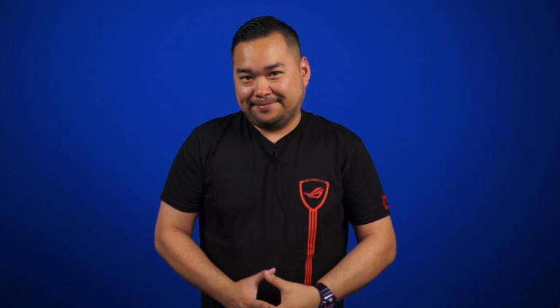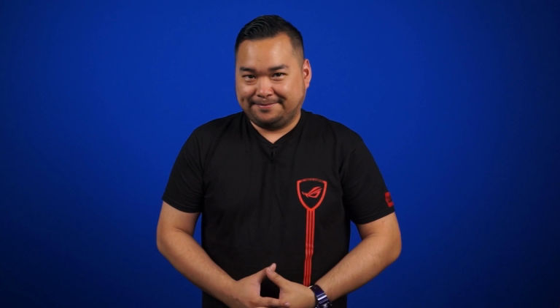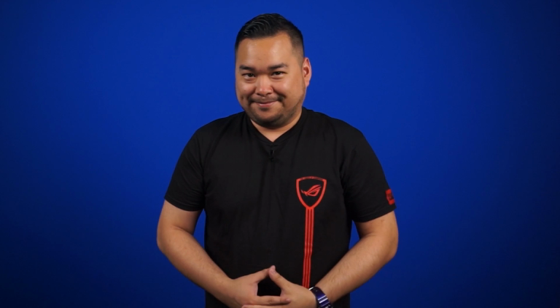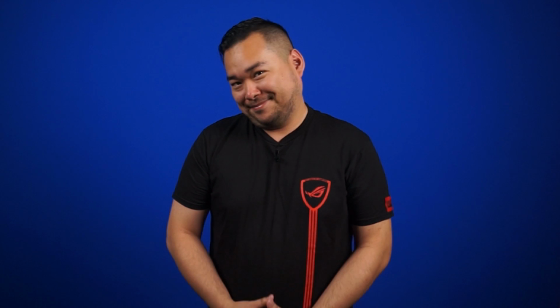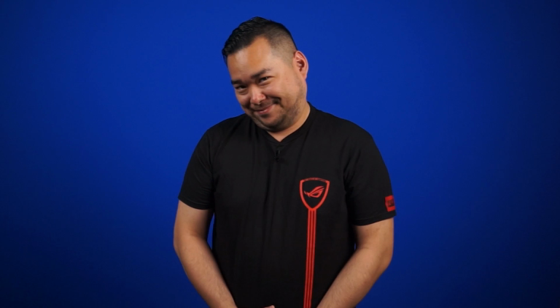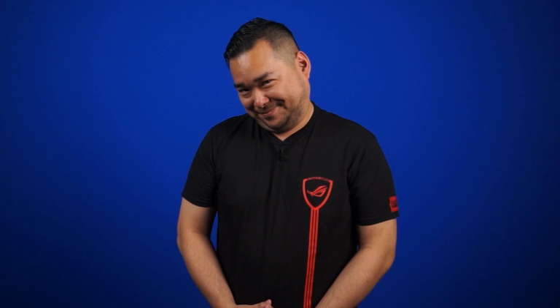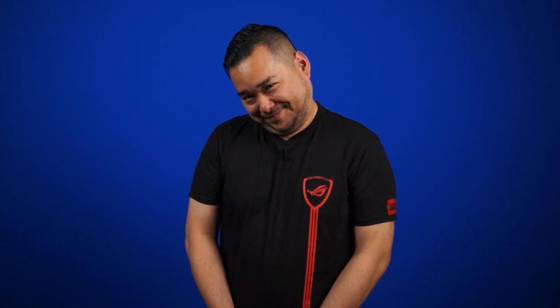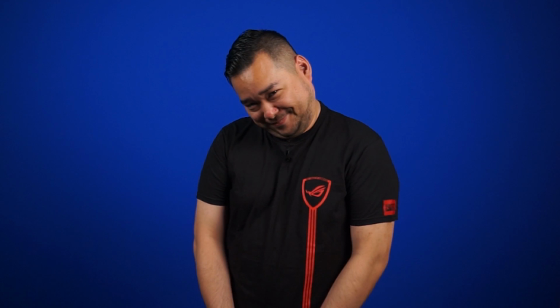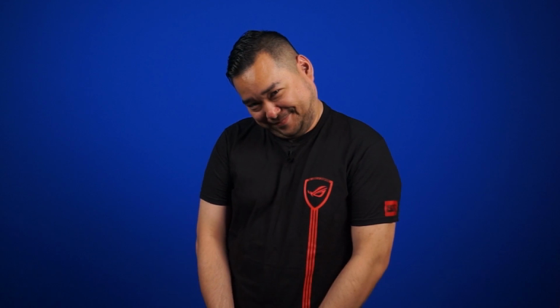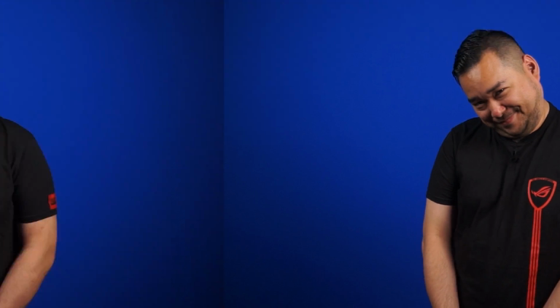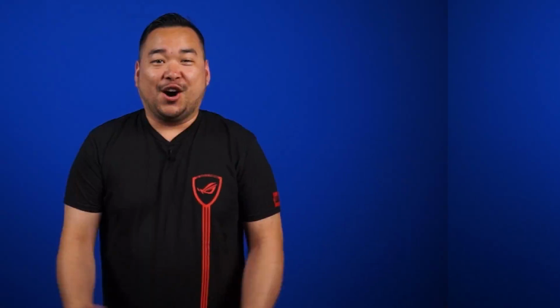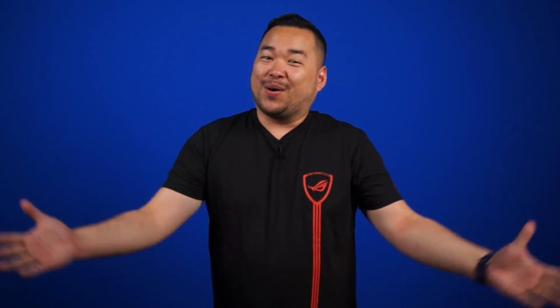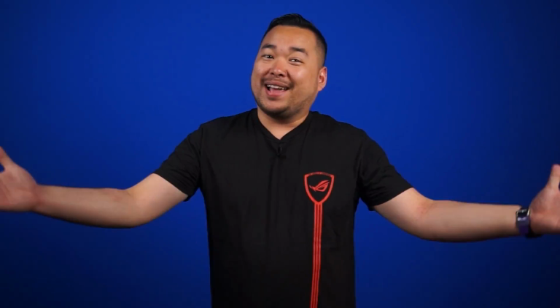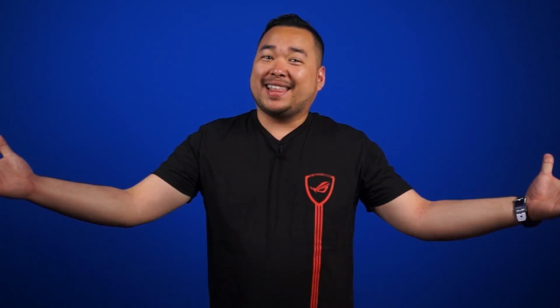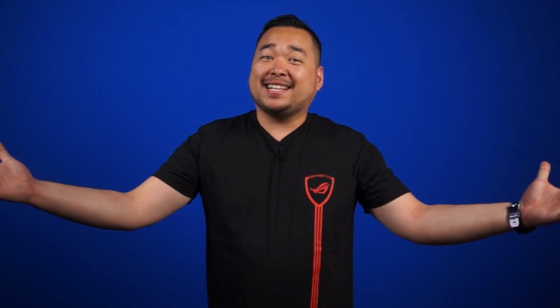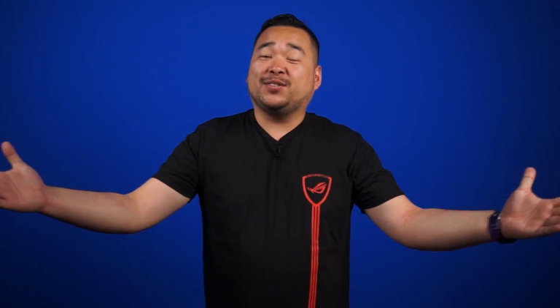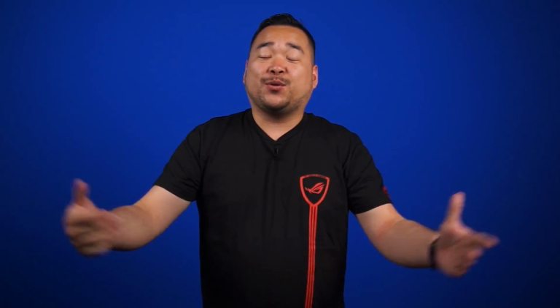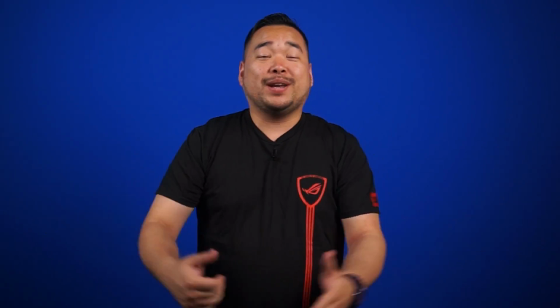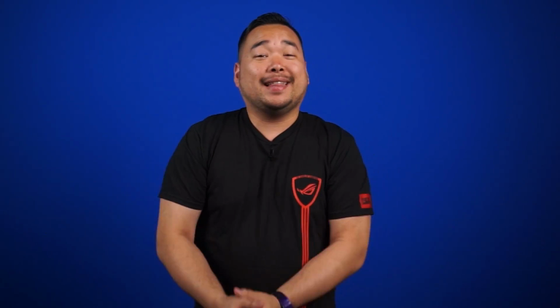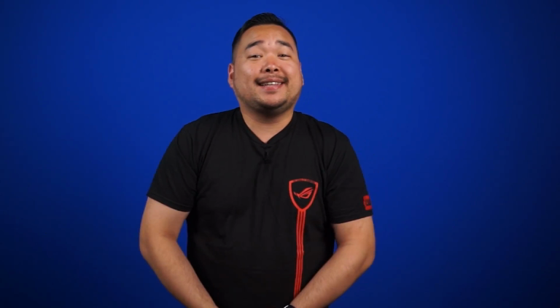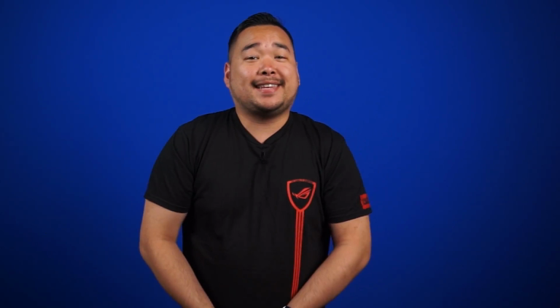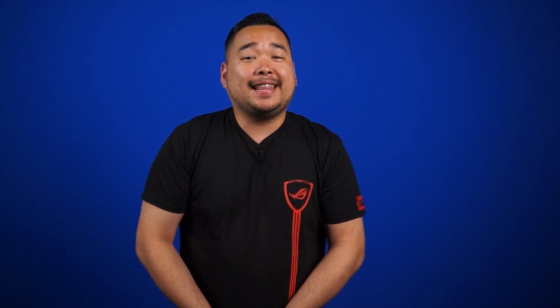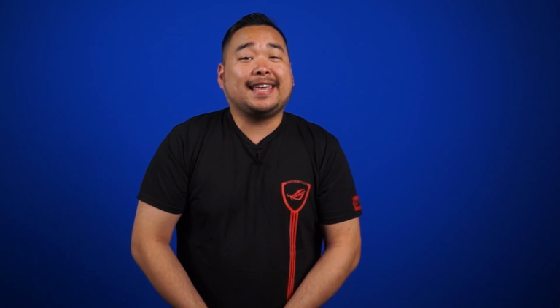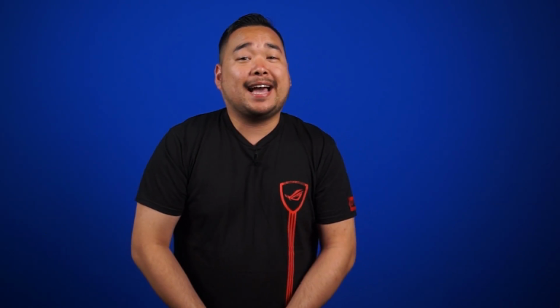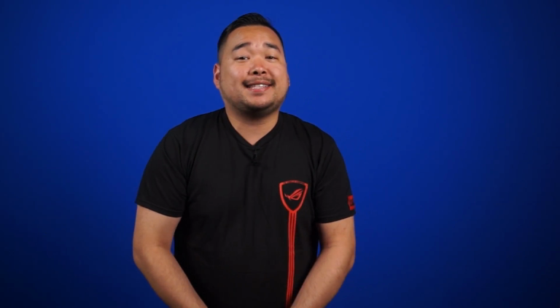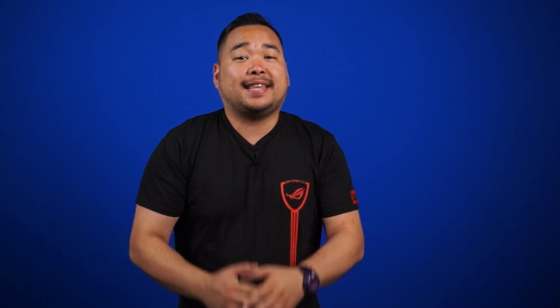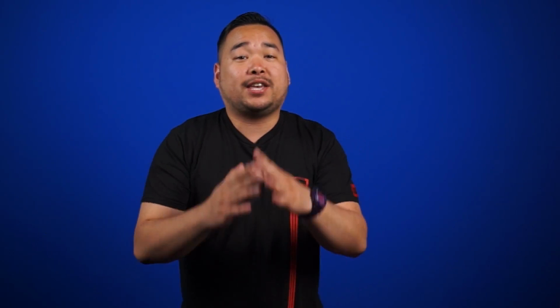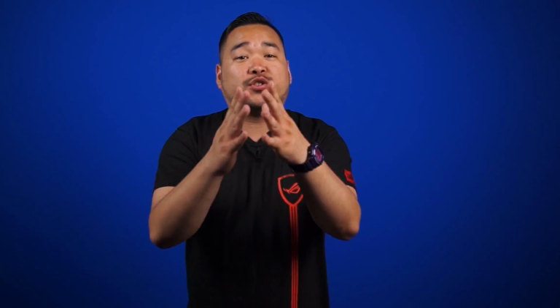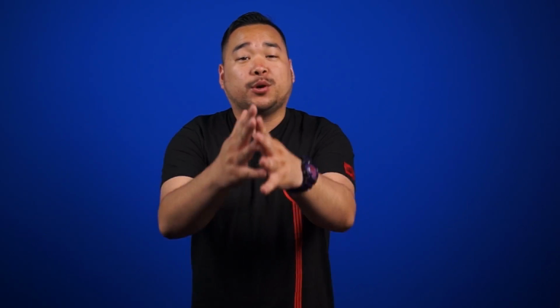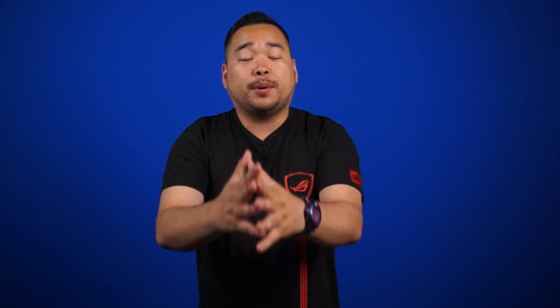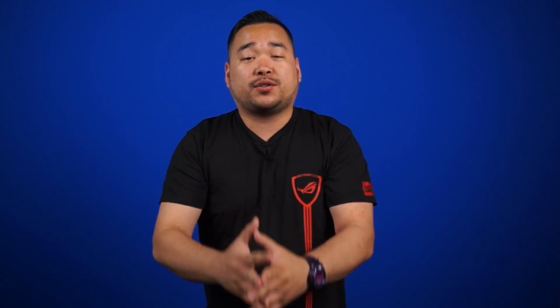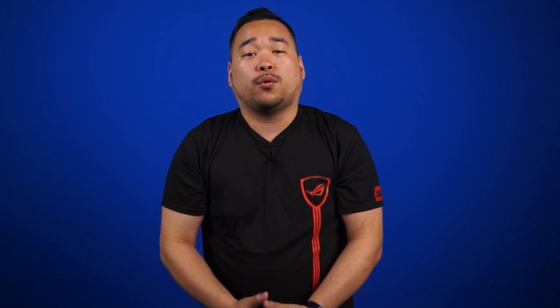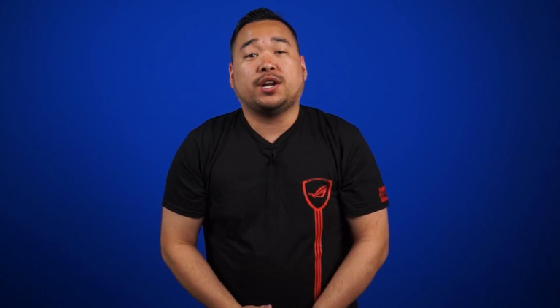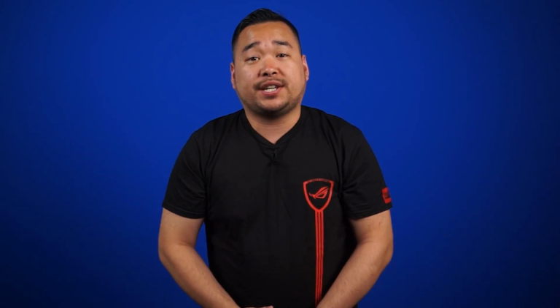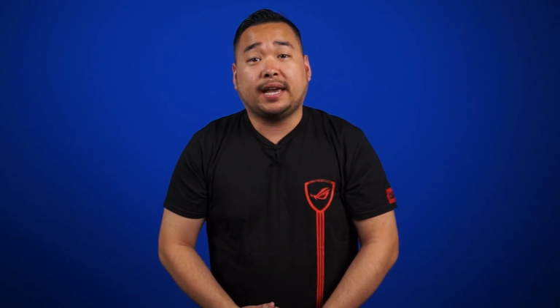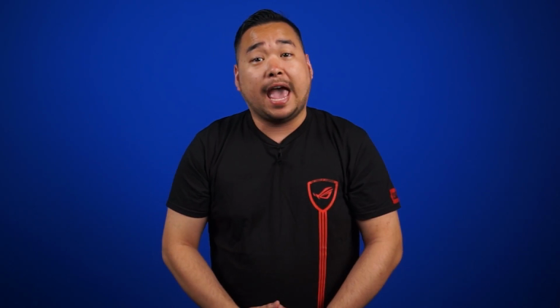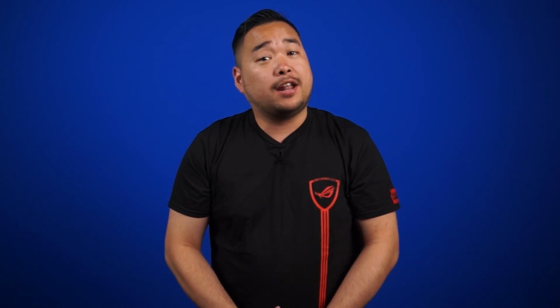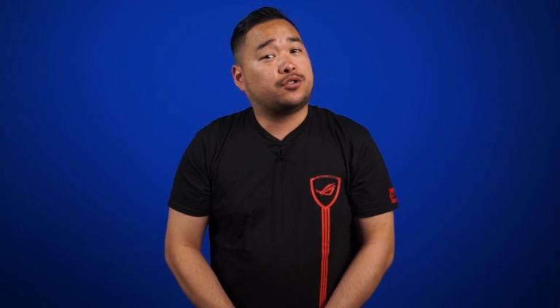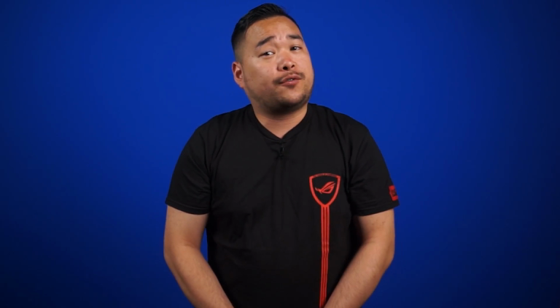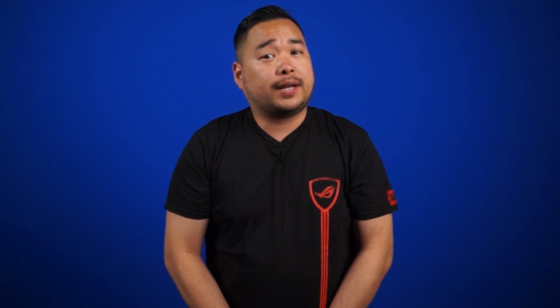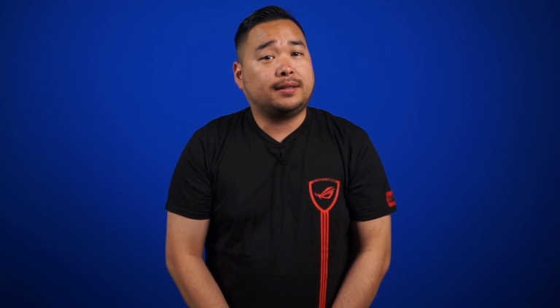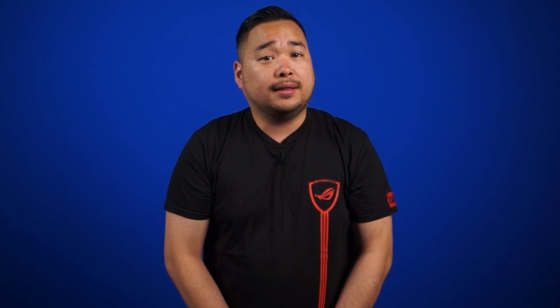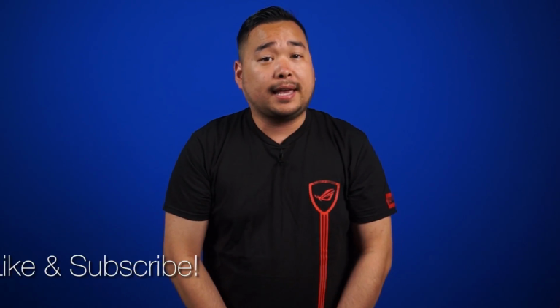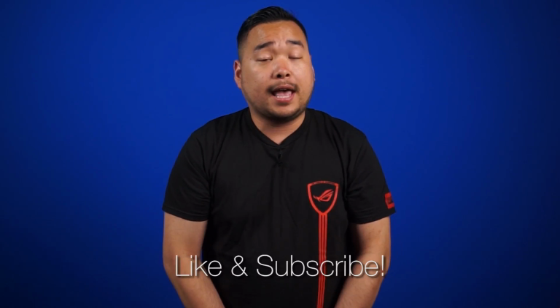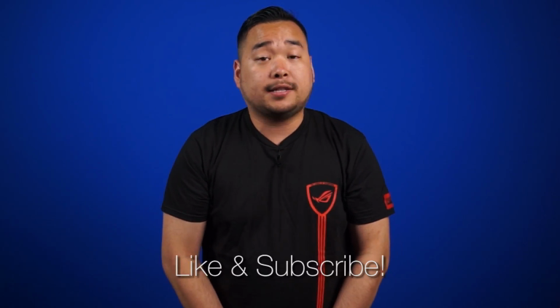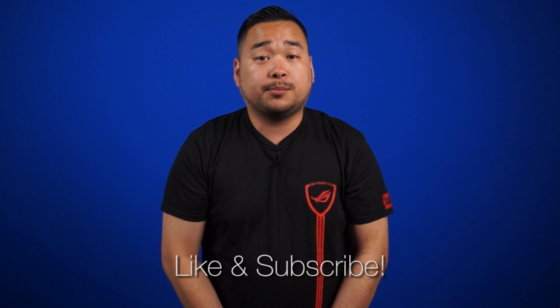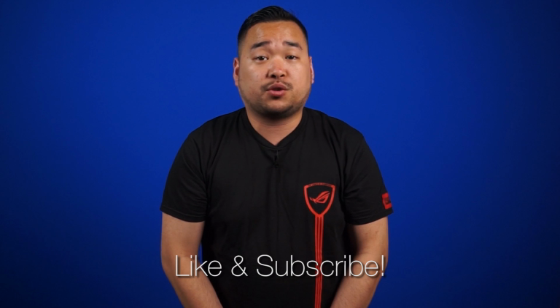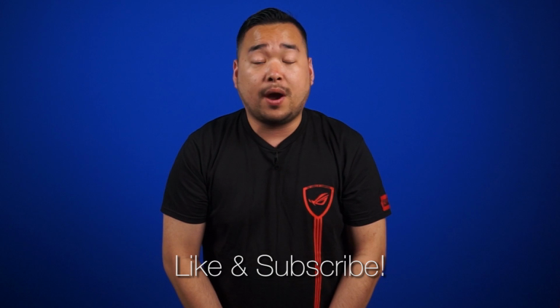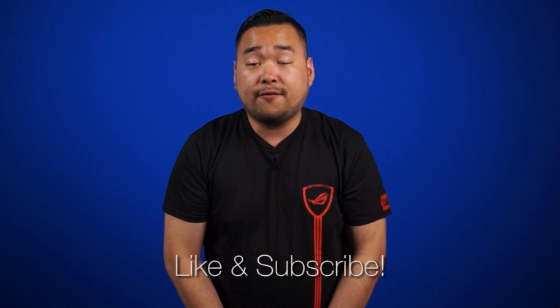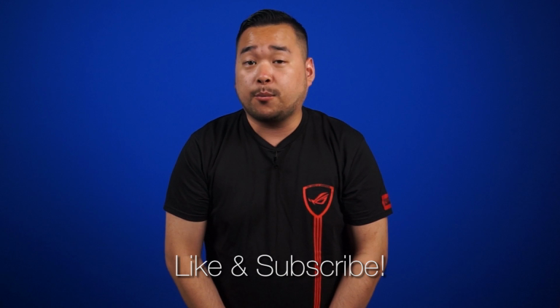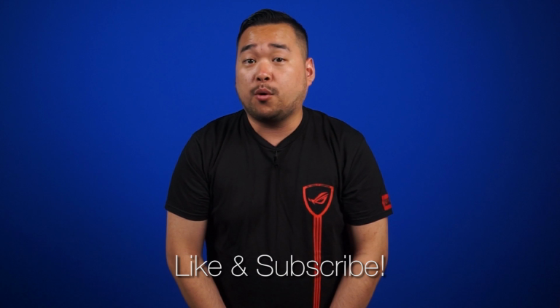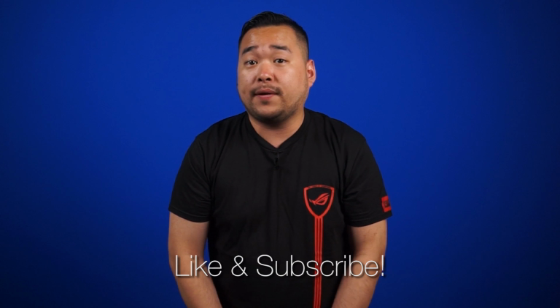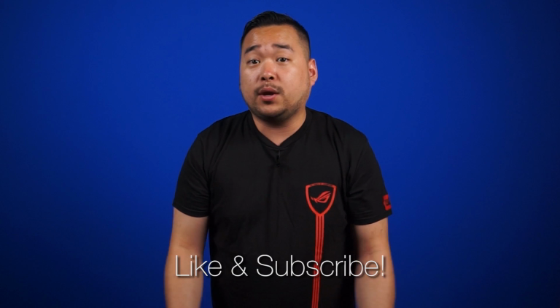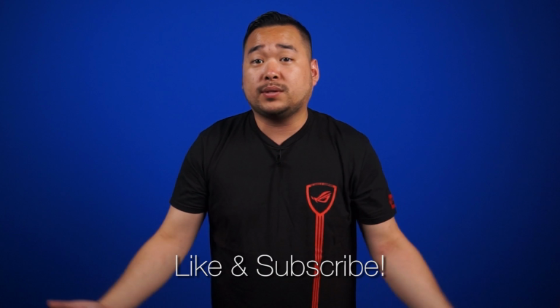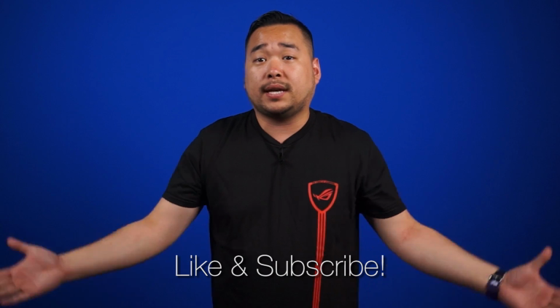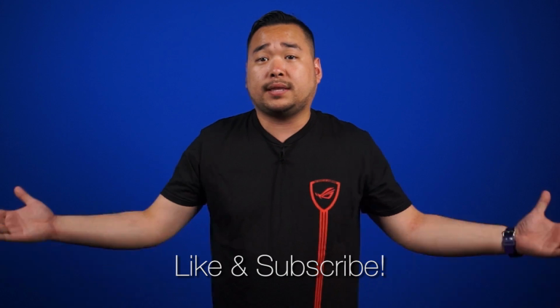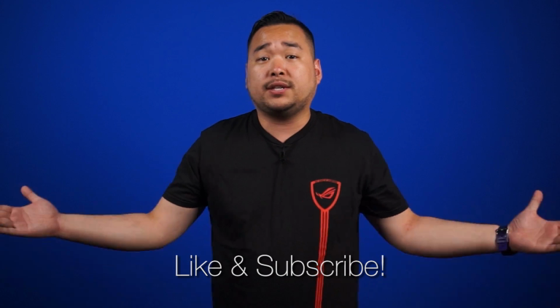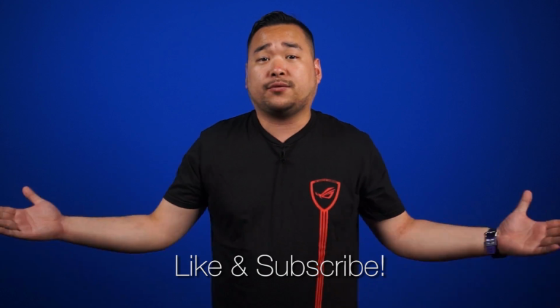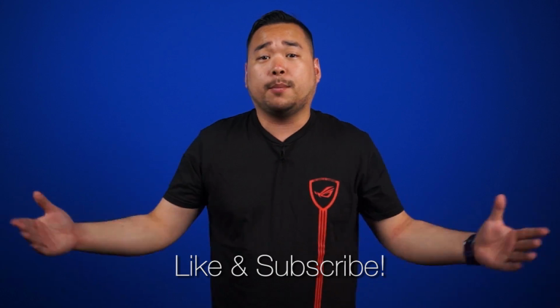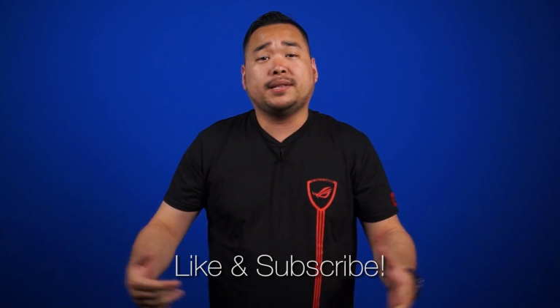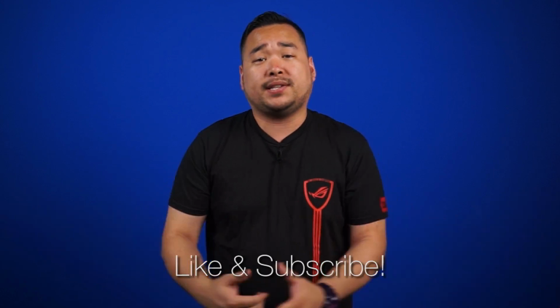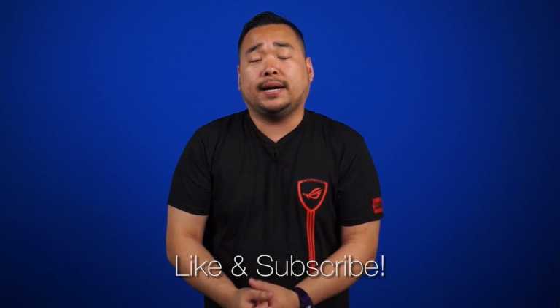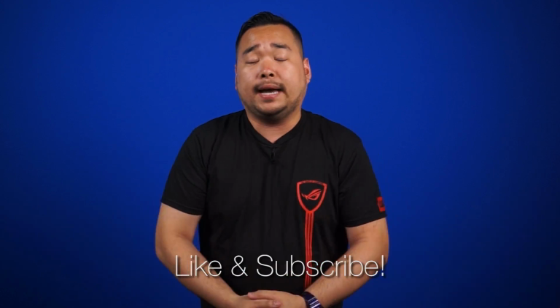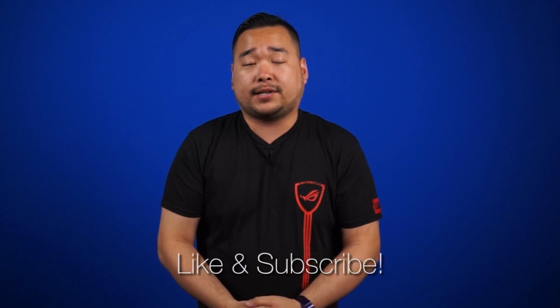Alright, that's it for Netlink Daily guys. Thank you so much for watching and don't forget to like and subscribe for more videos like this from NCIX.